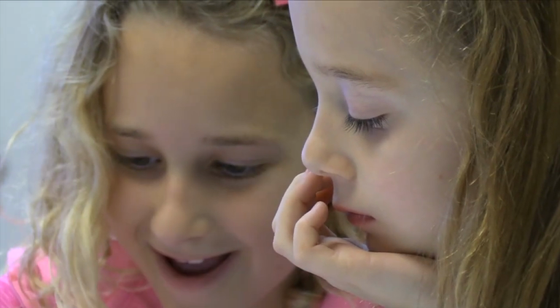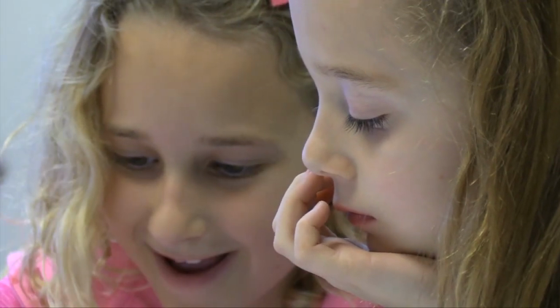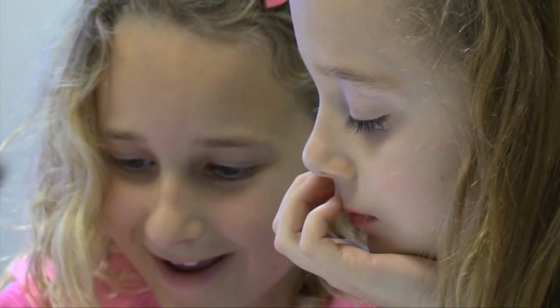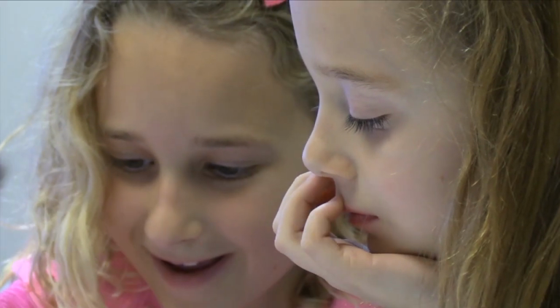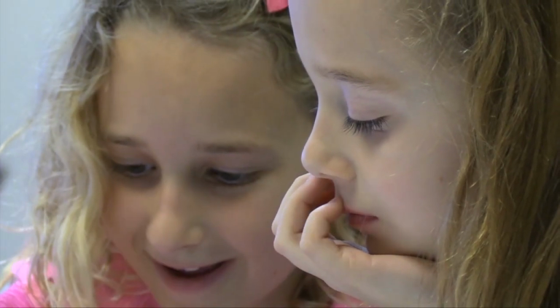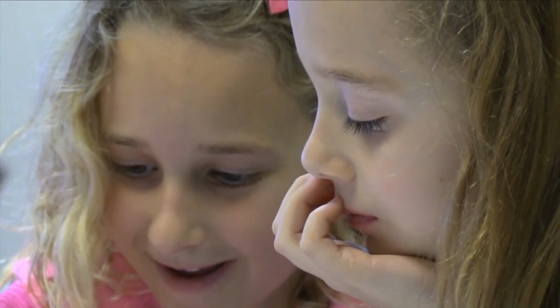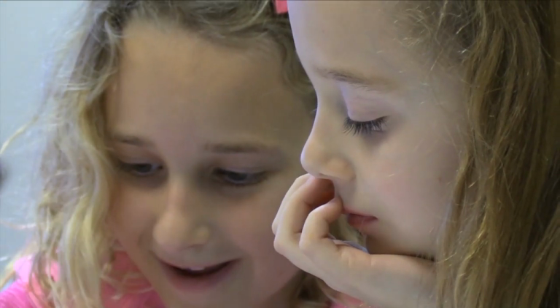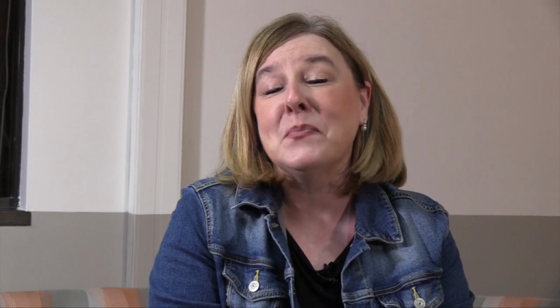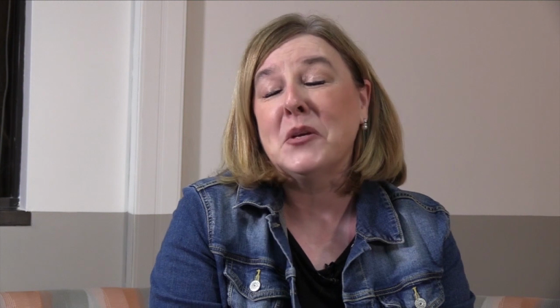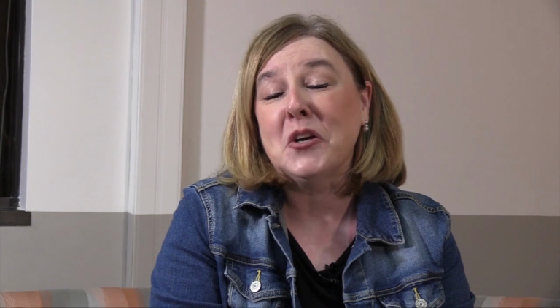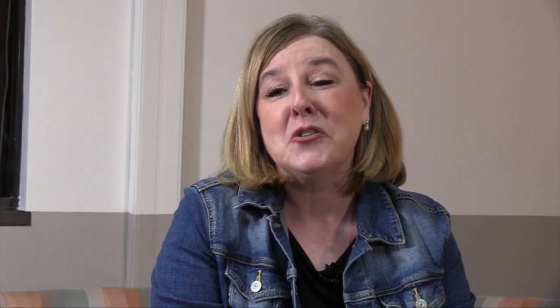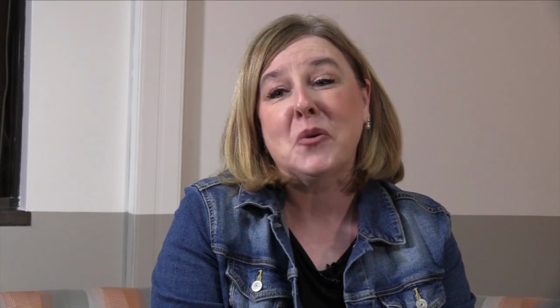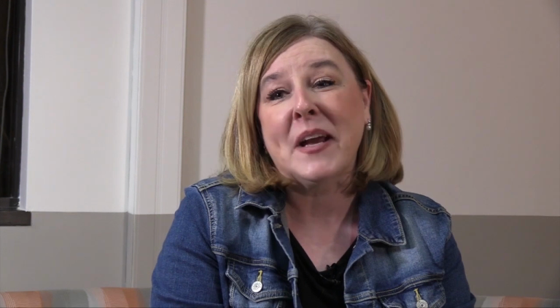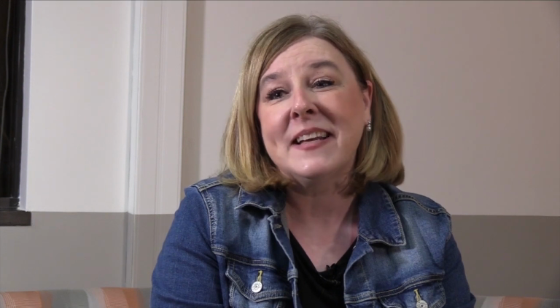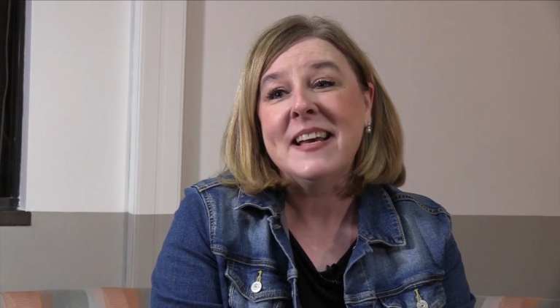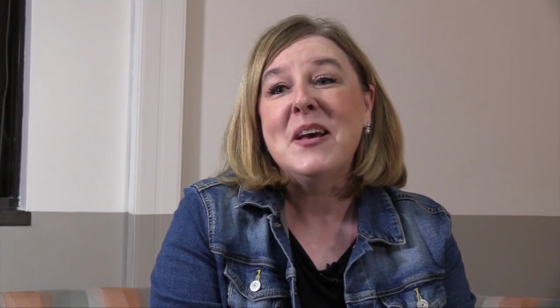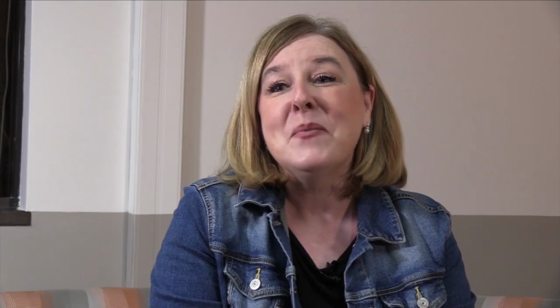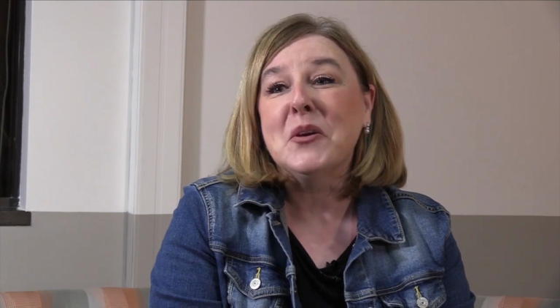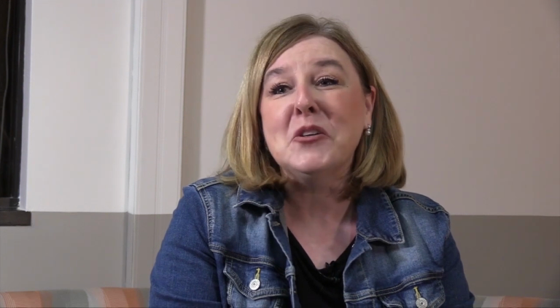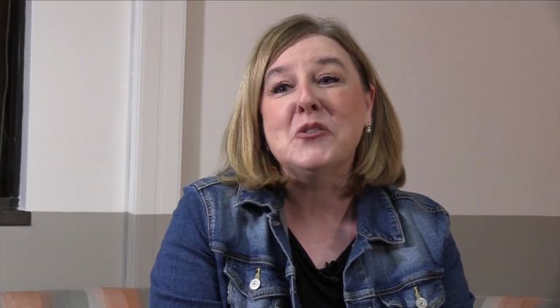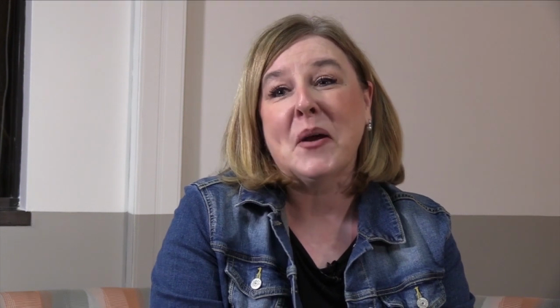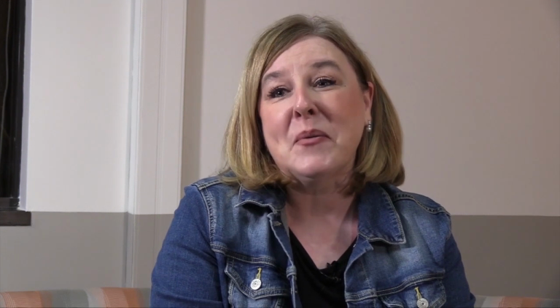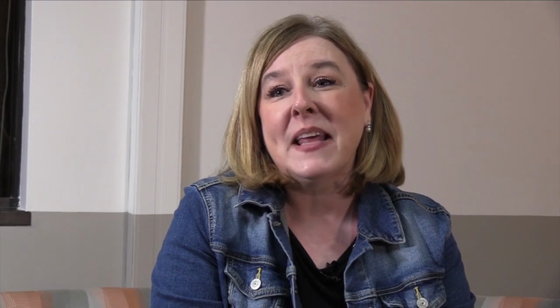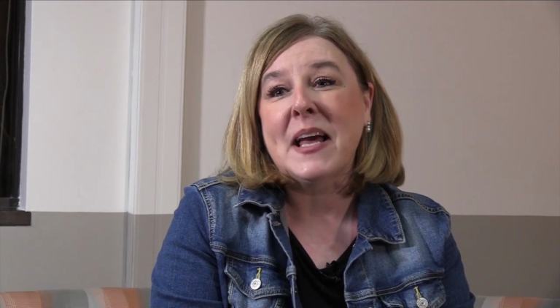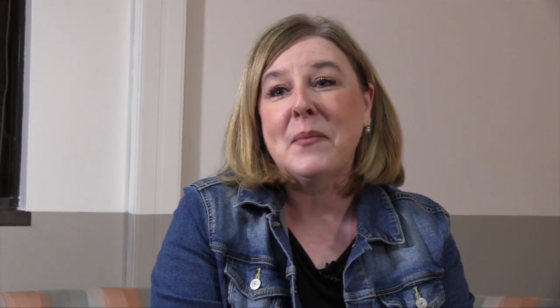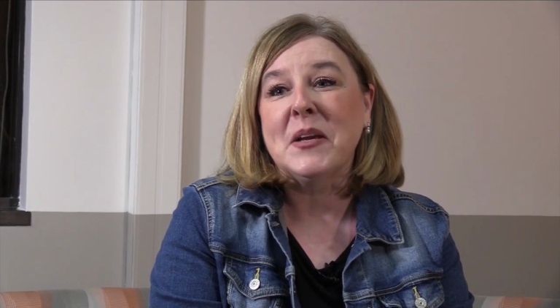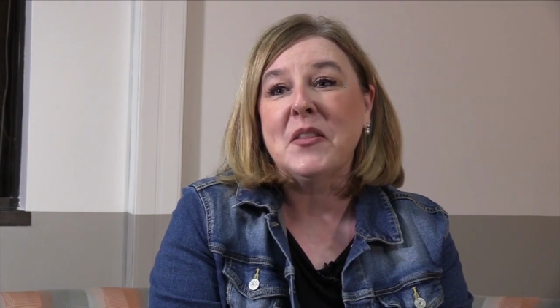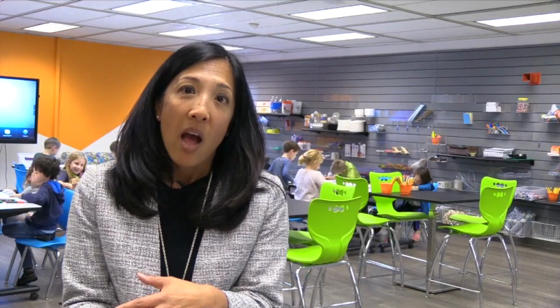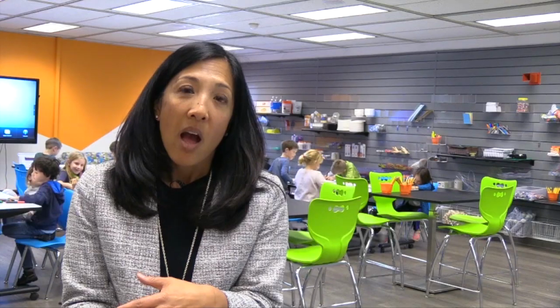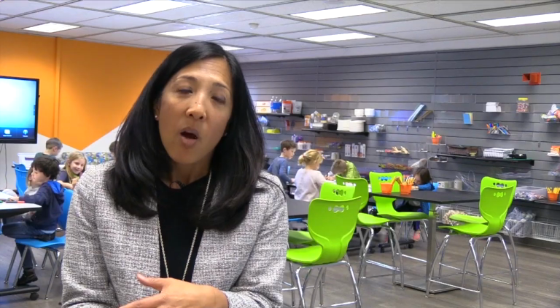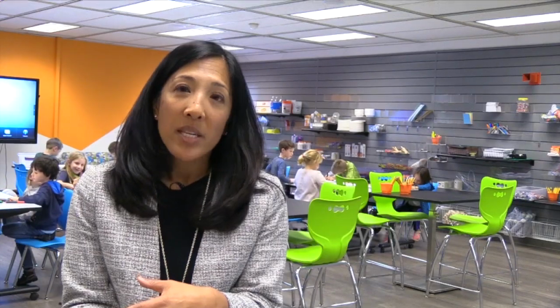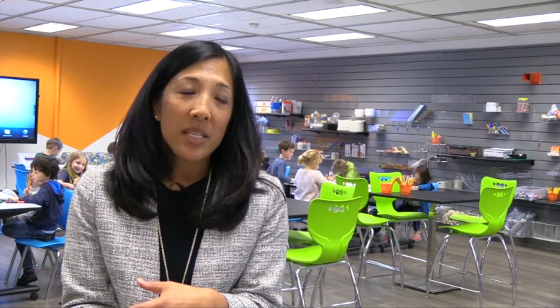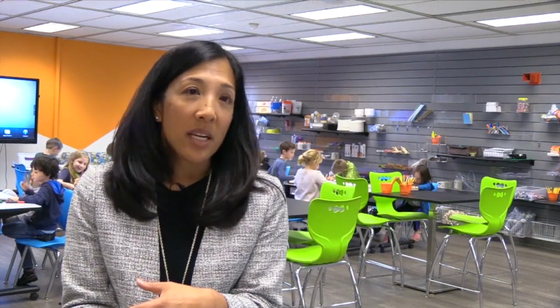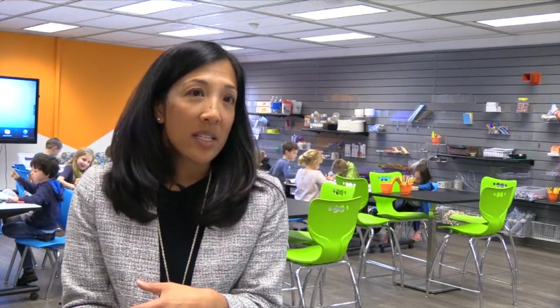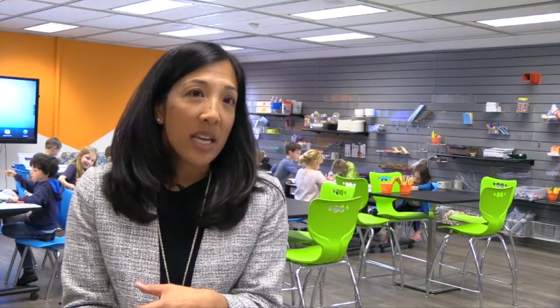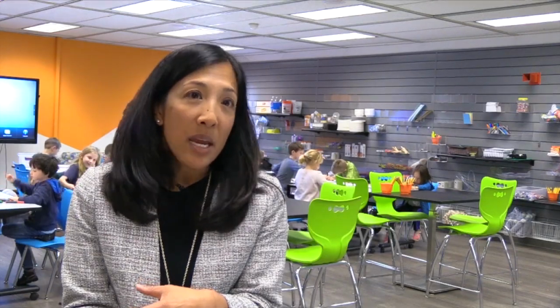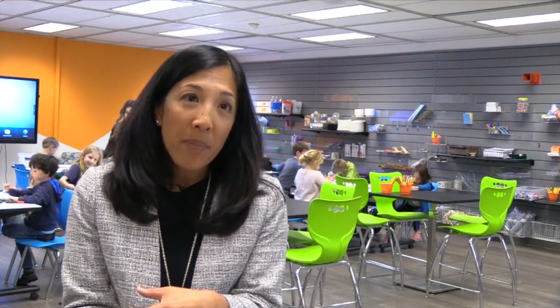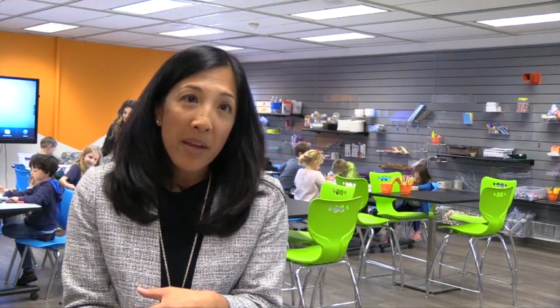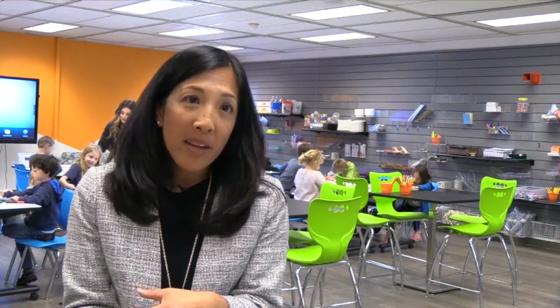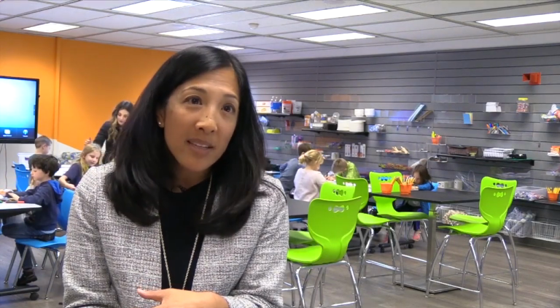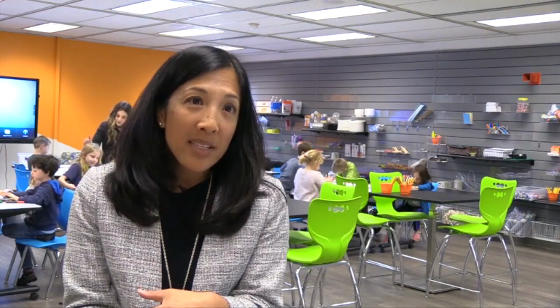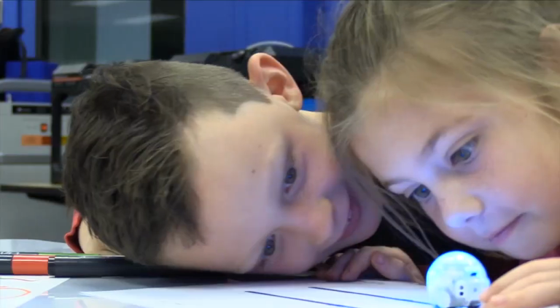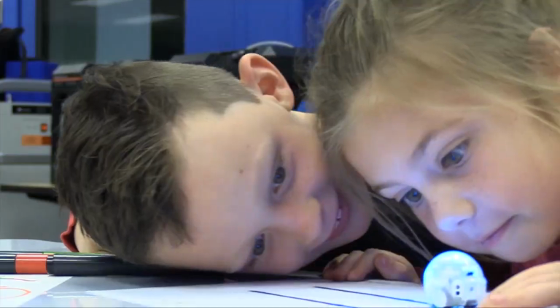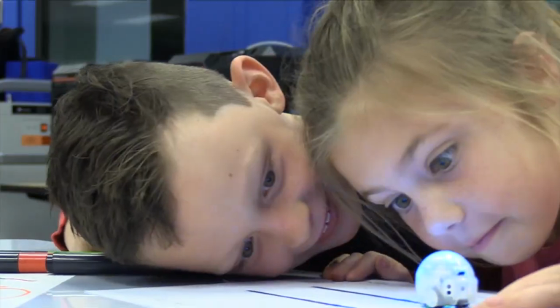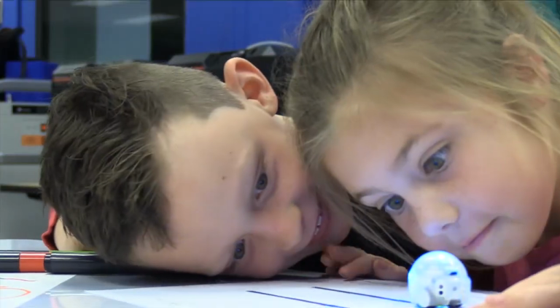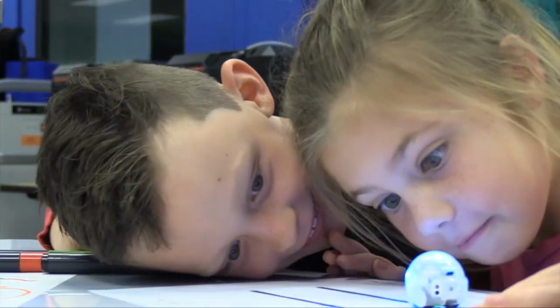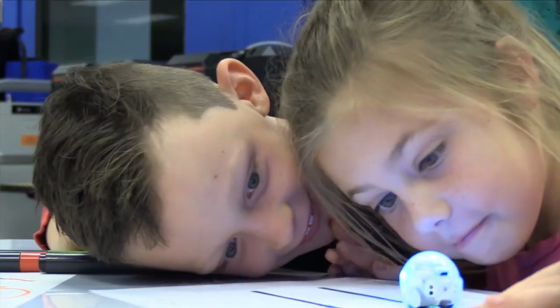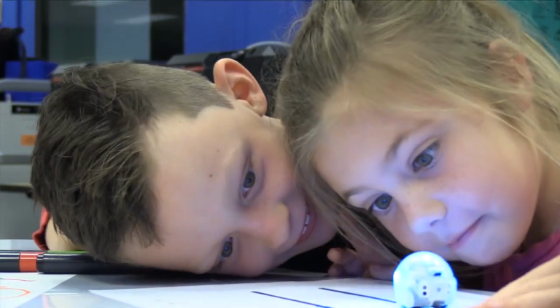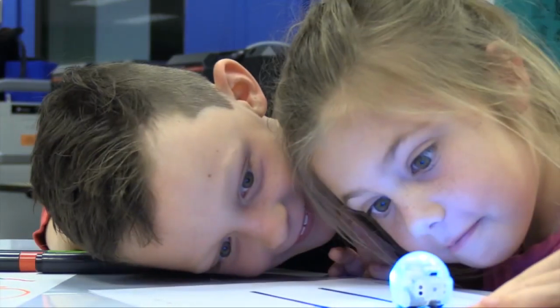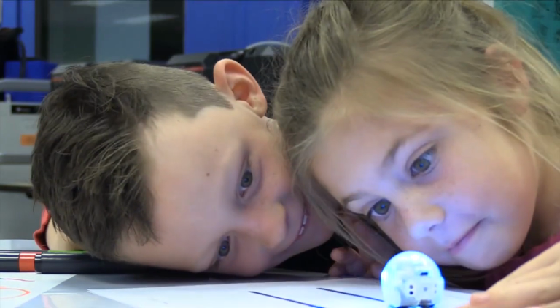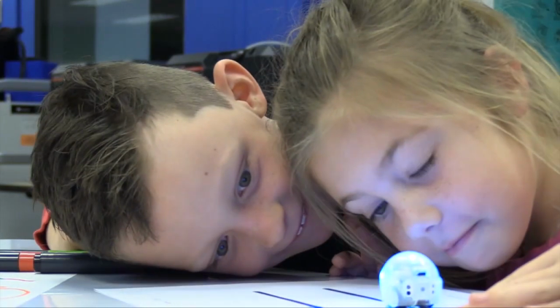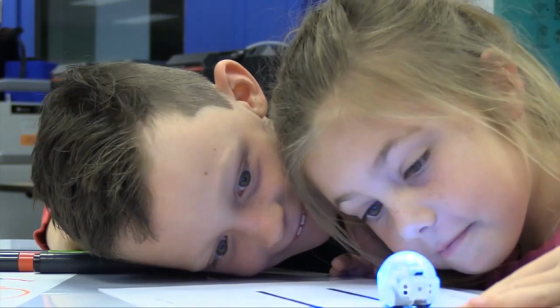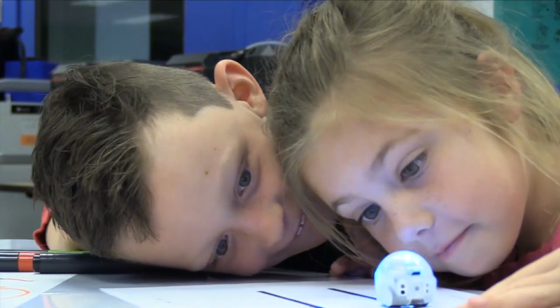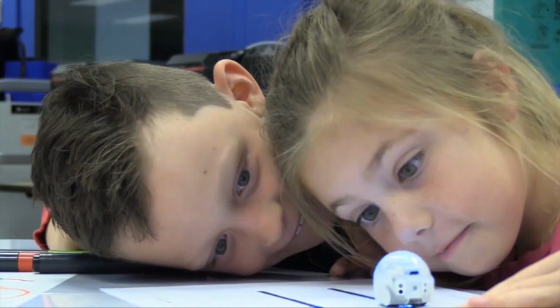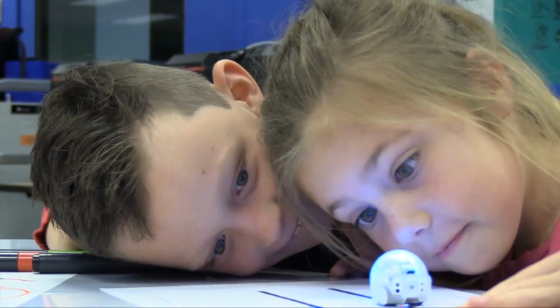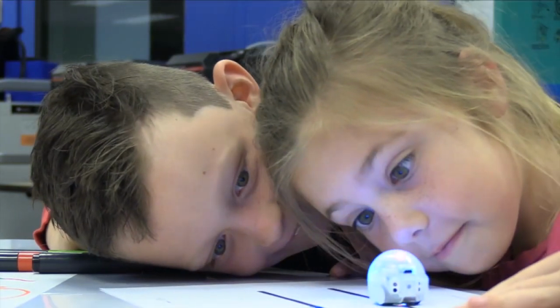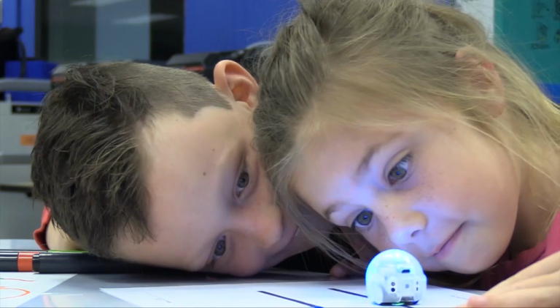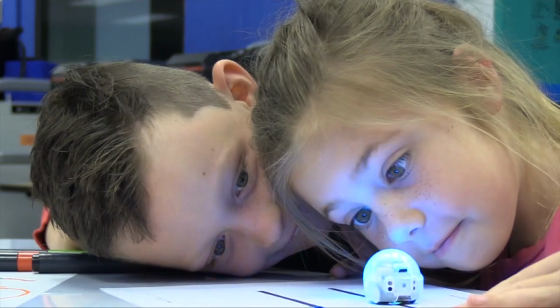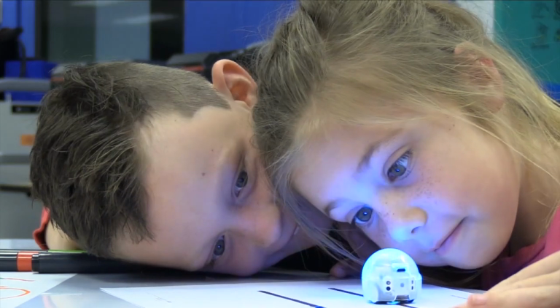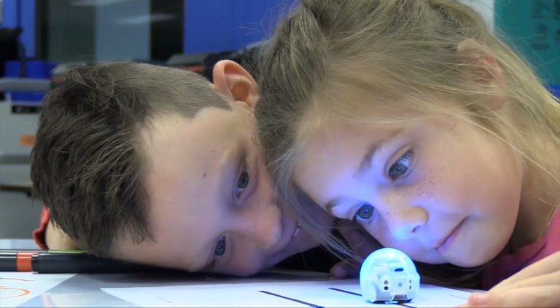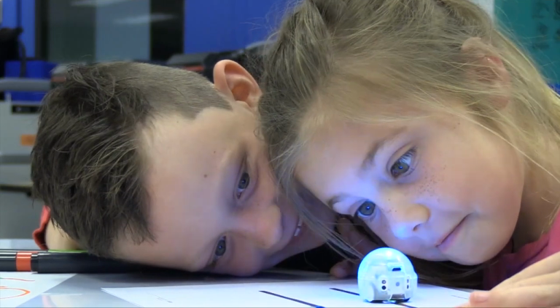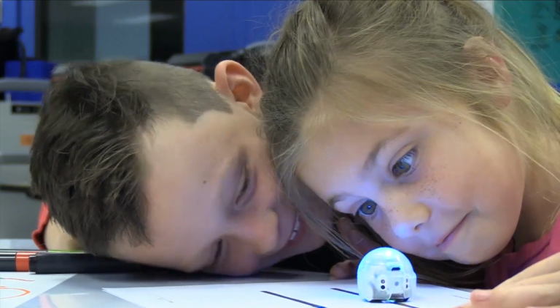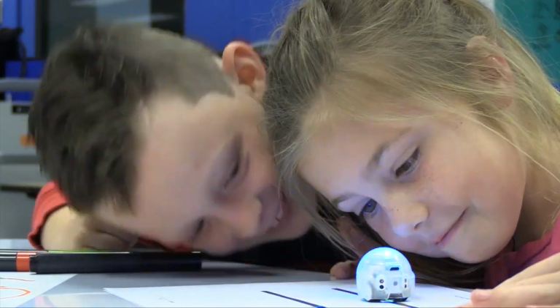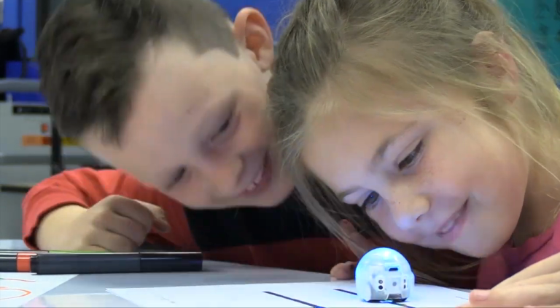I see in their faces pure joy — pure joy when they come here. Oh, I see excitement, amazement — that, you know, wow, this can work.